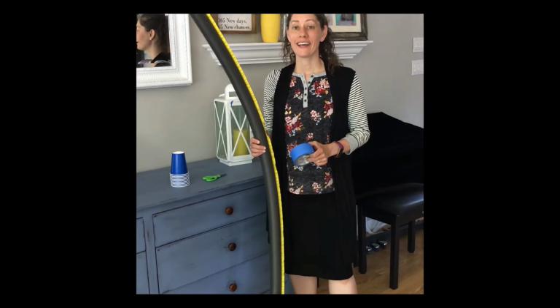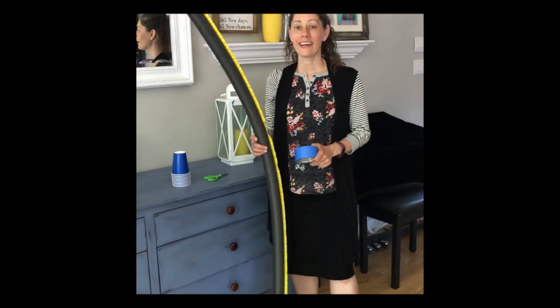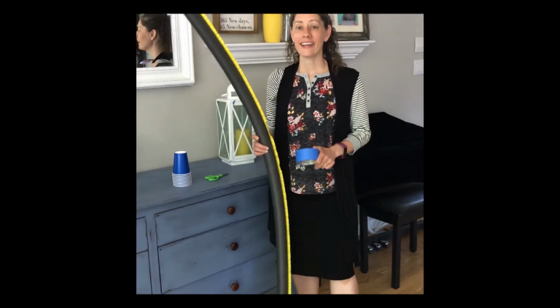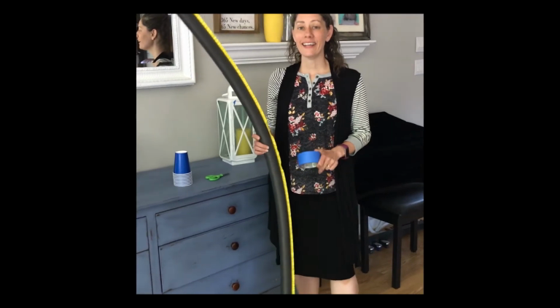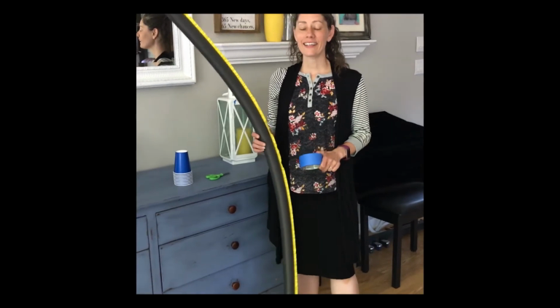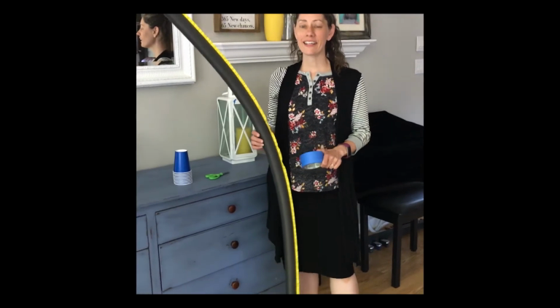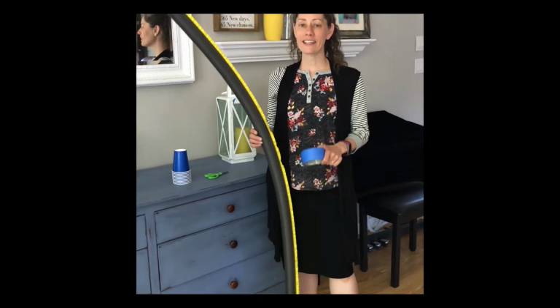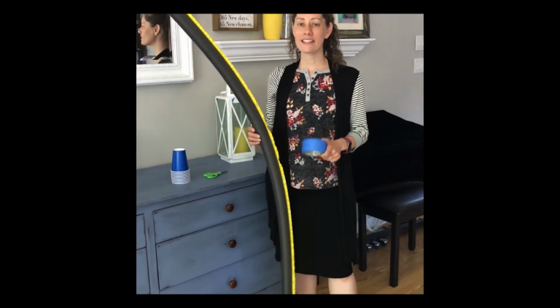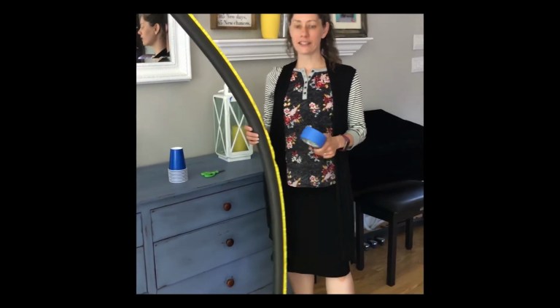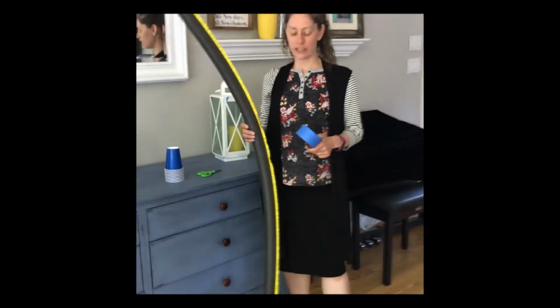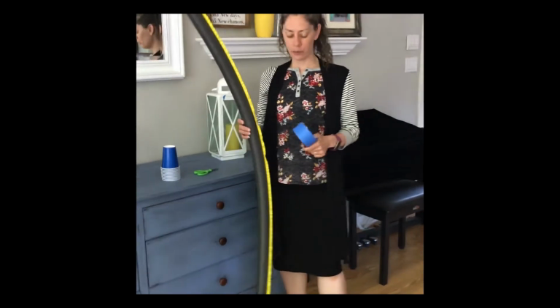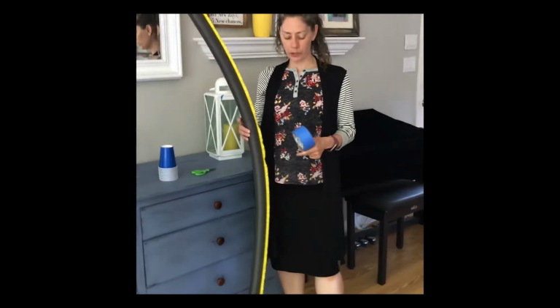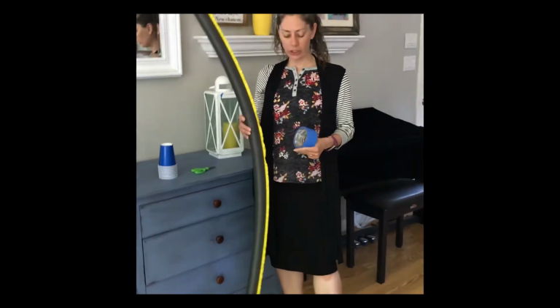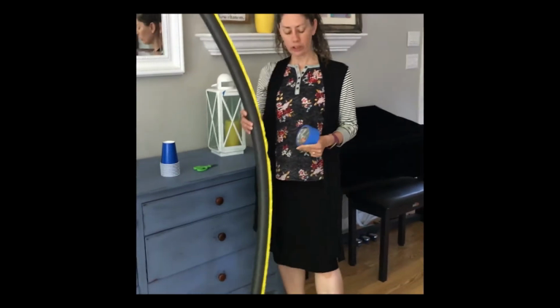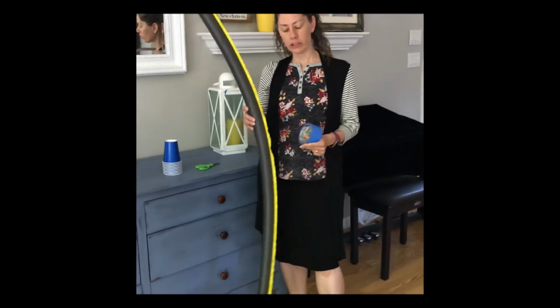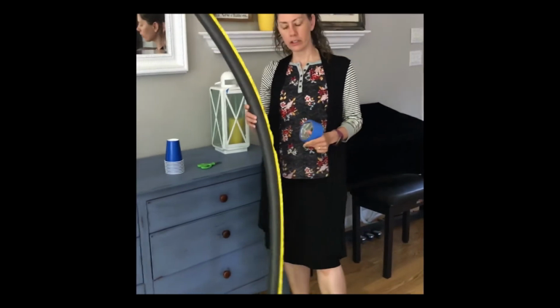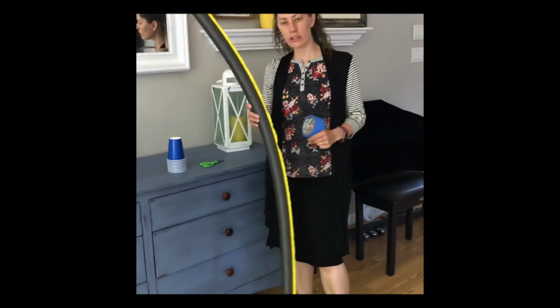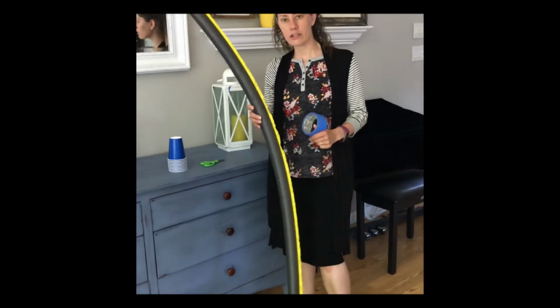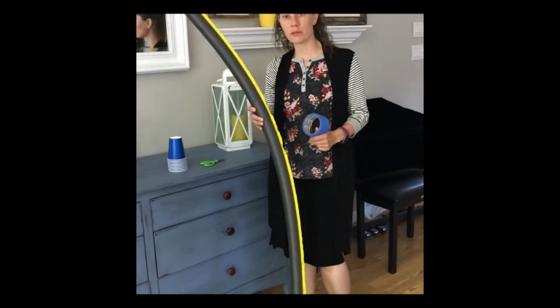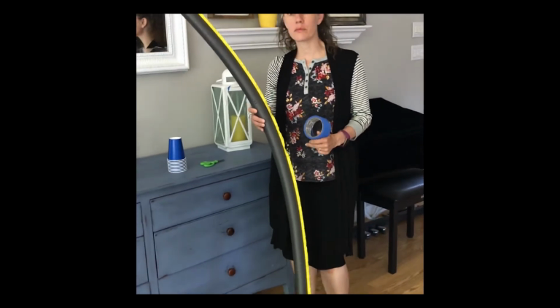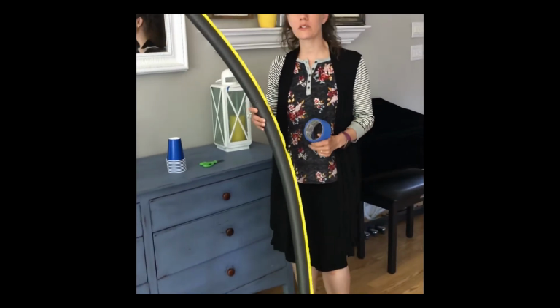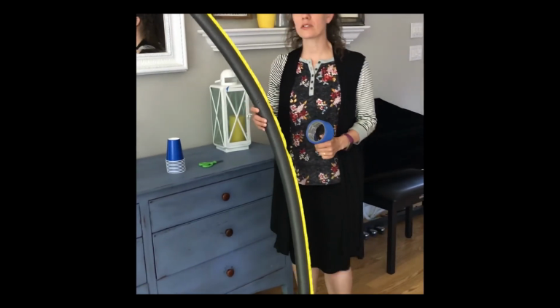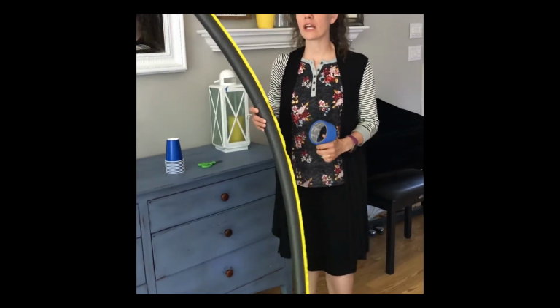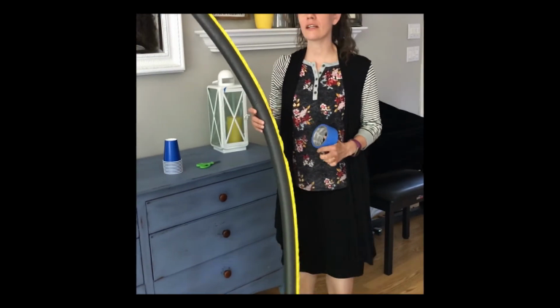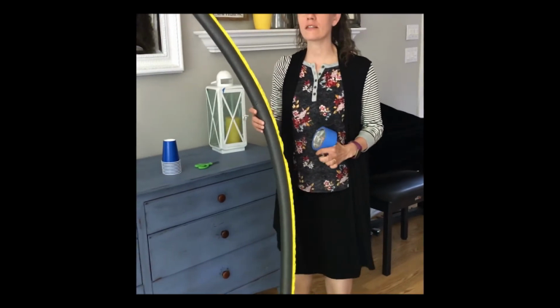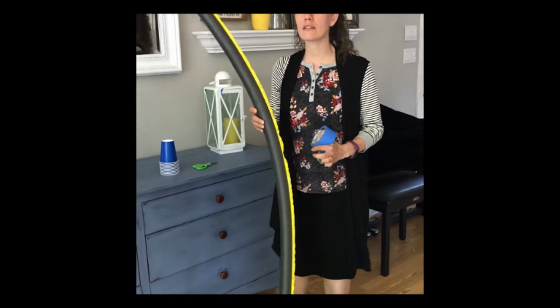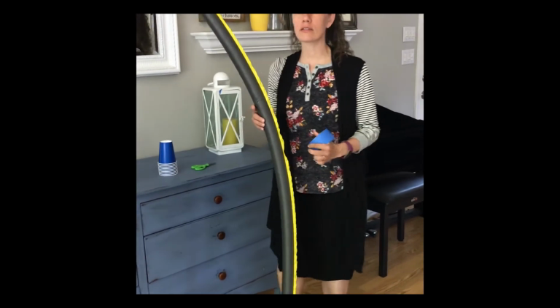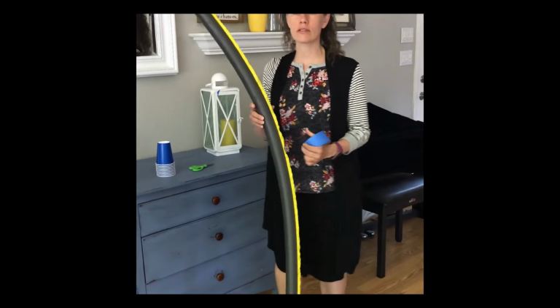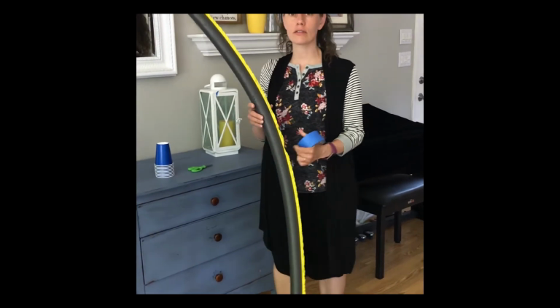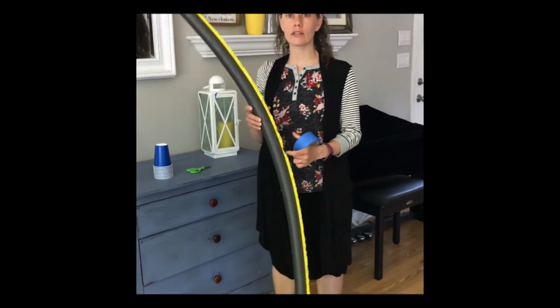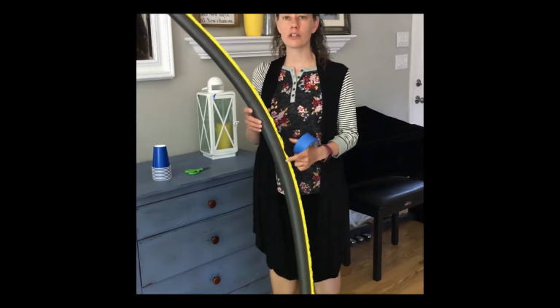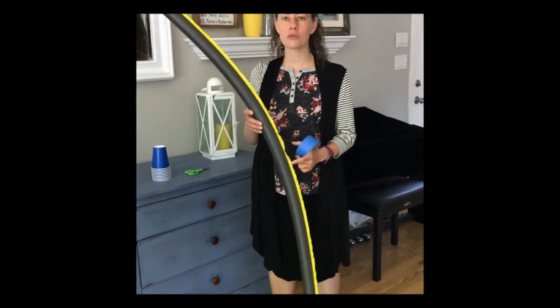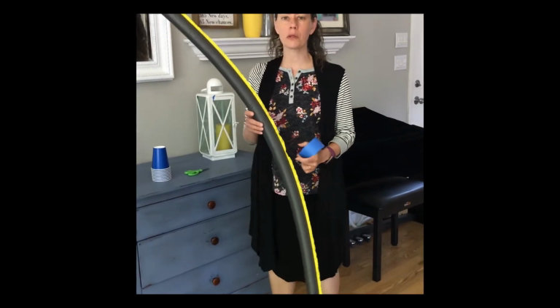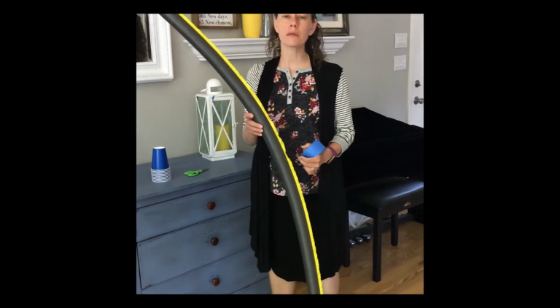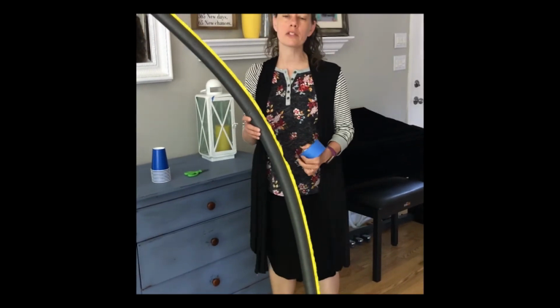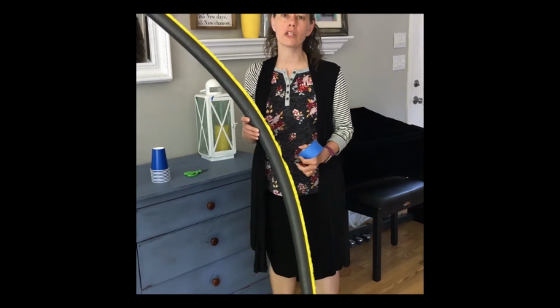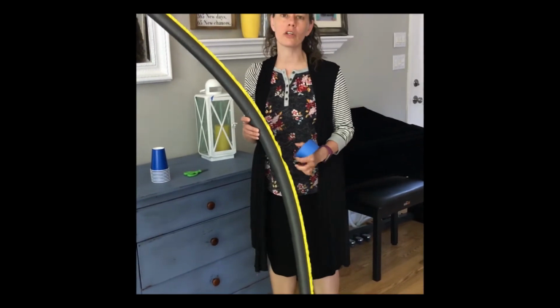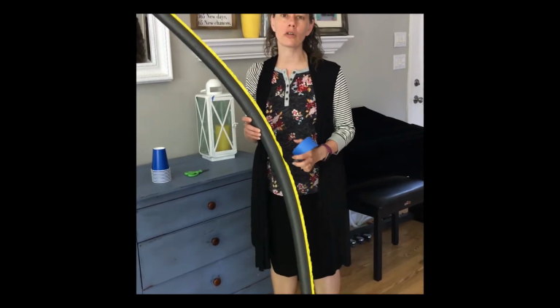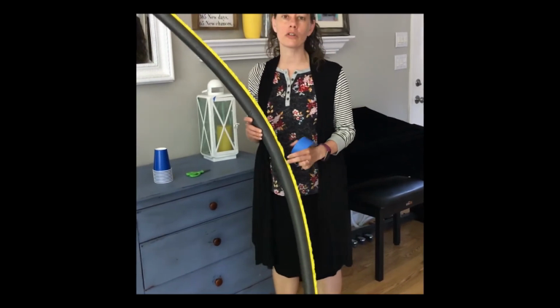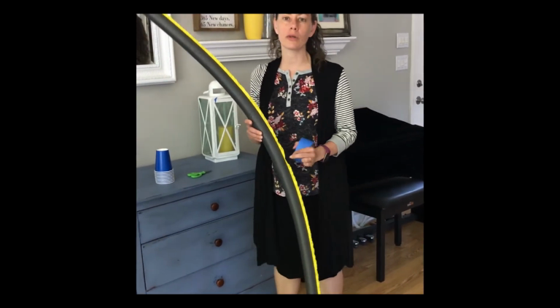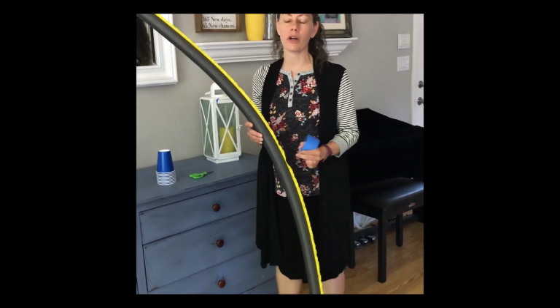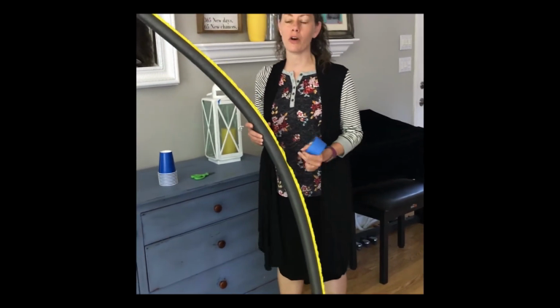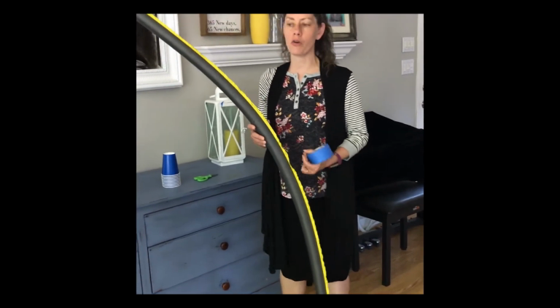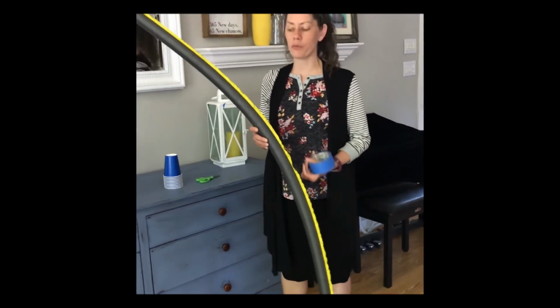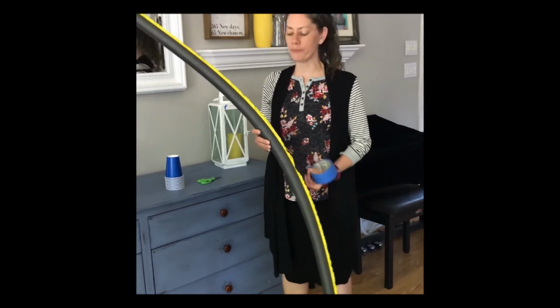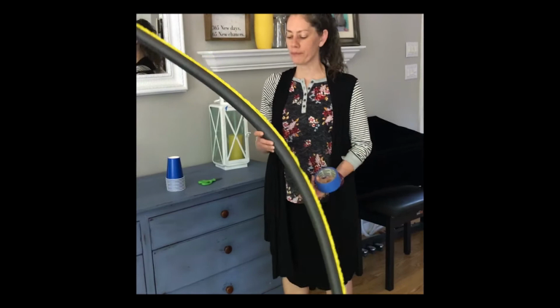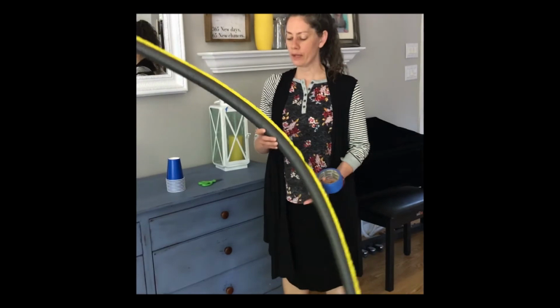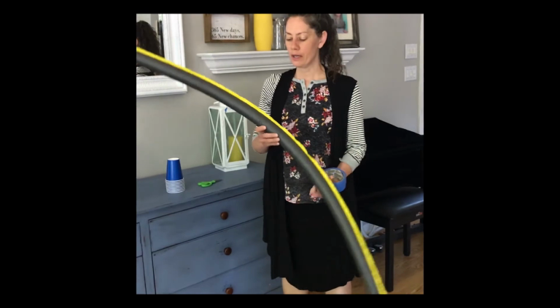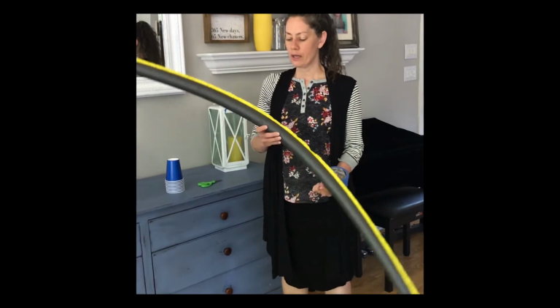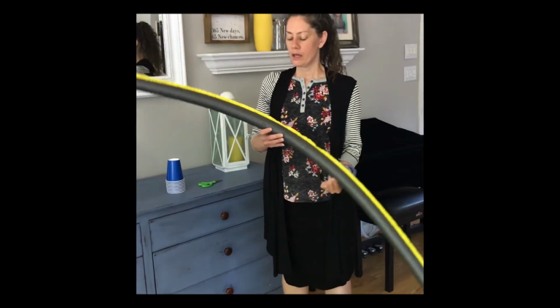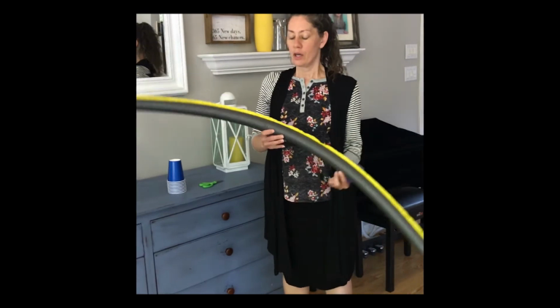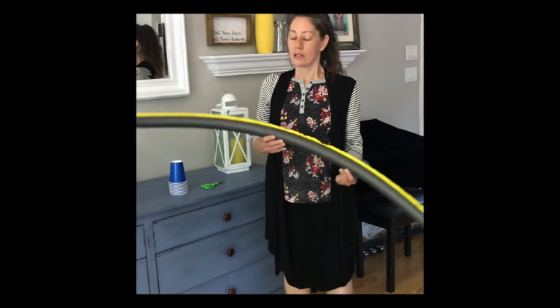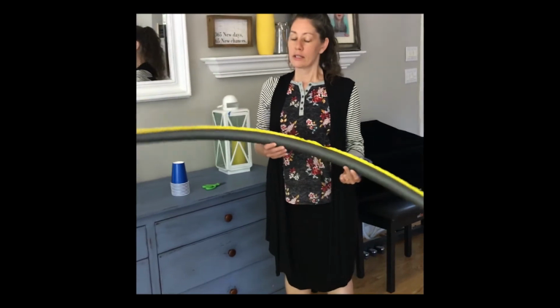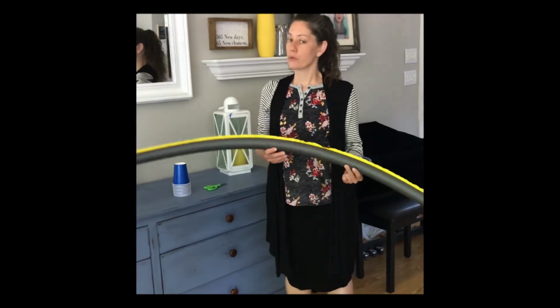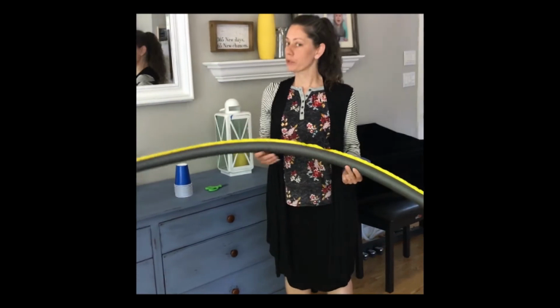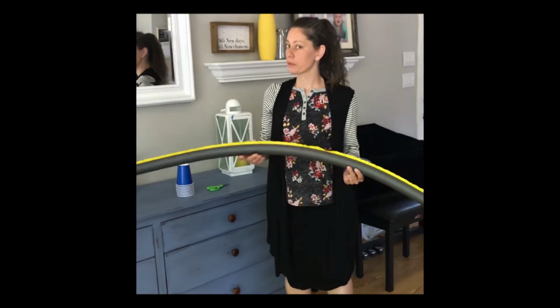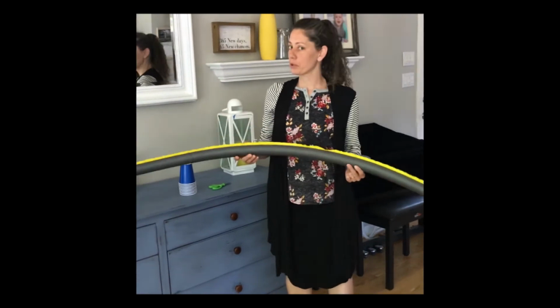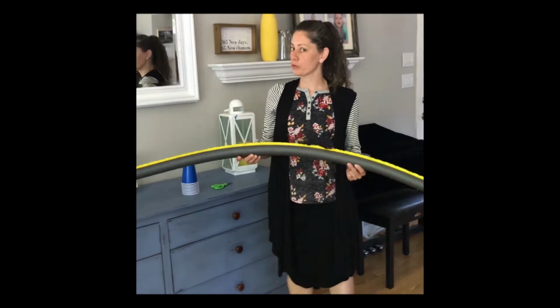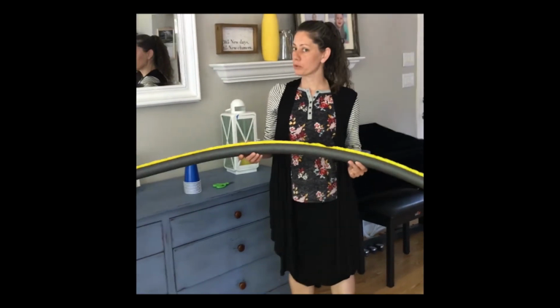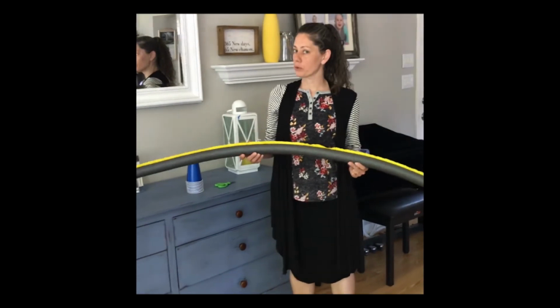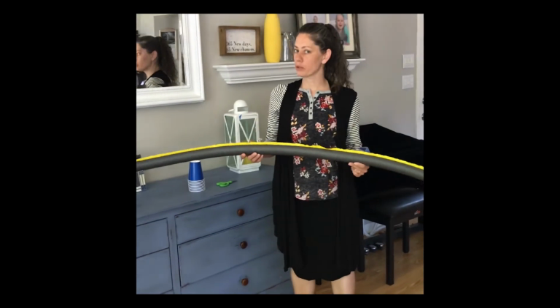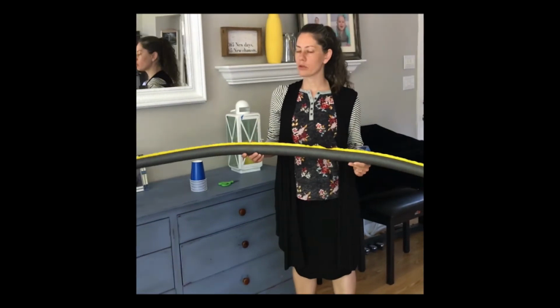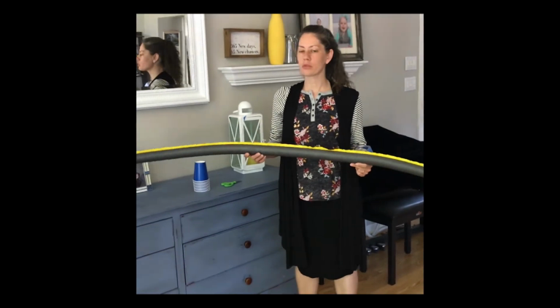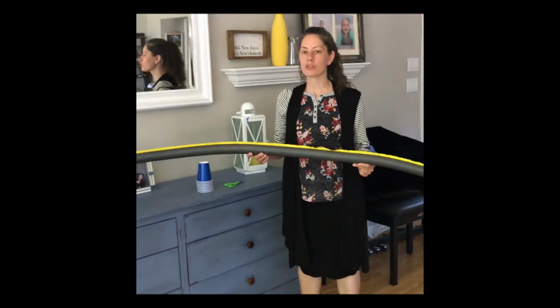Hey guys, today we're going to learn some science experiments that you can do at home. Today we're going to build a roller coaster.